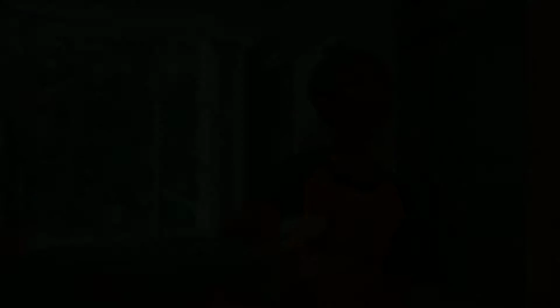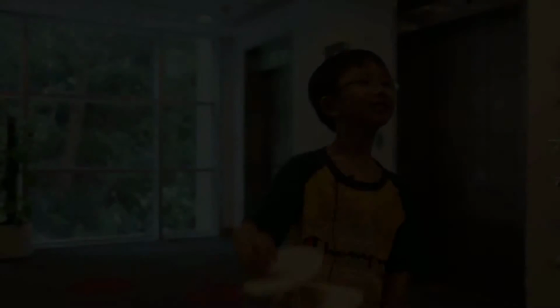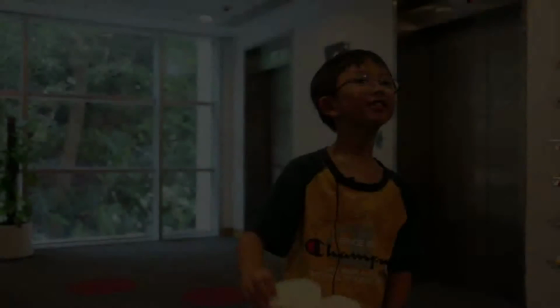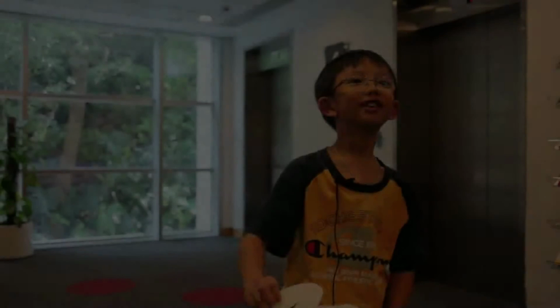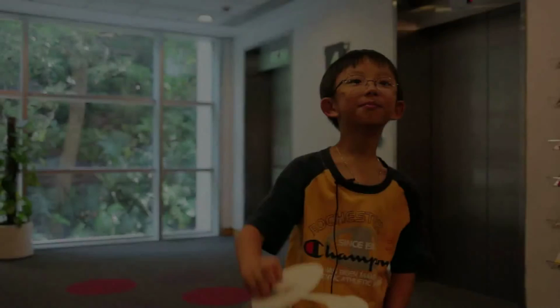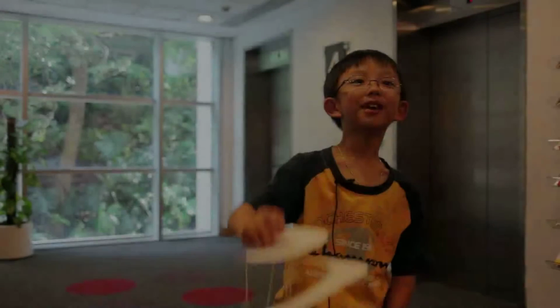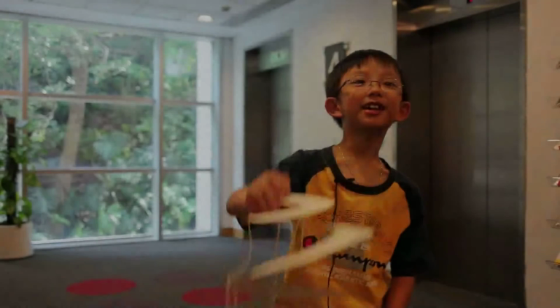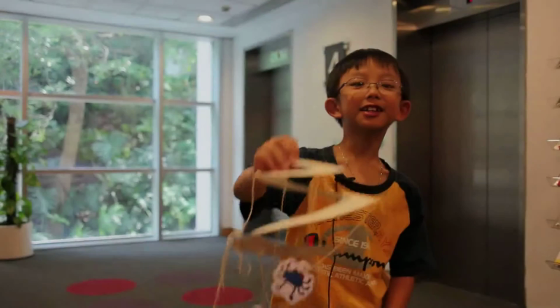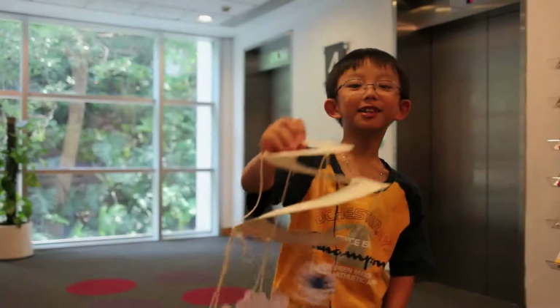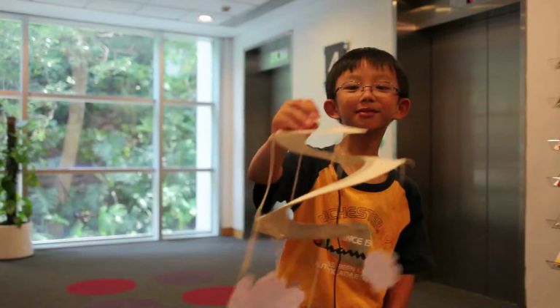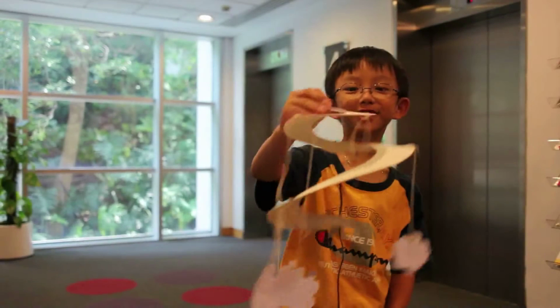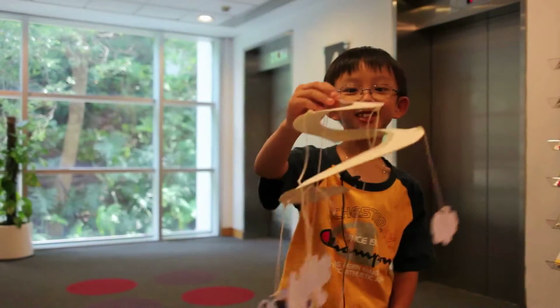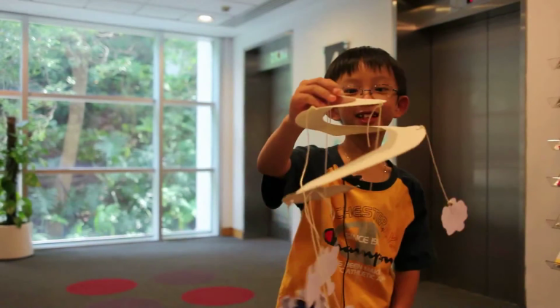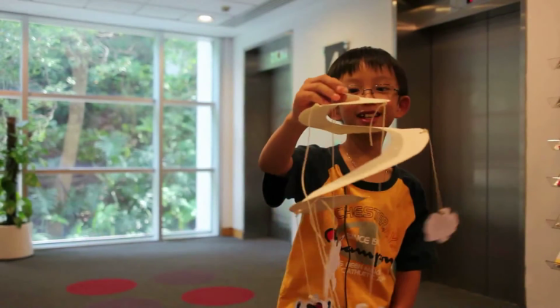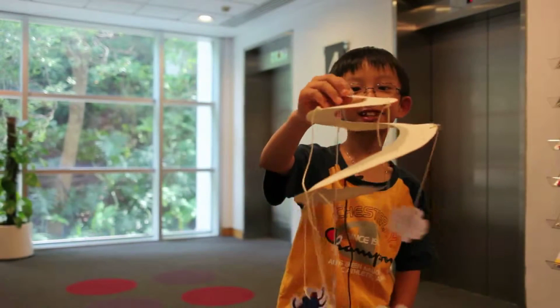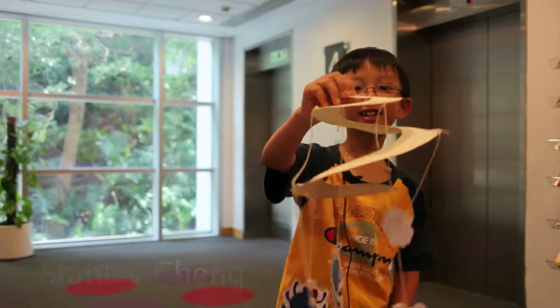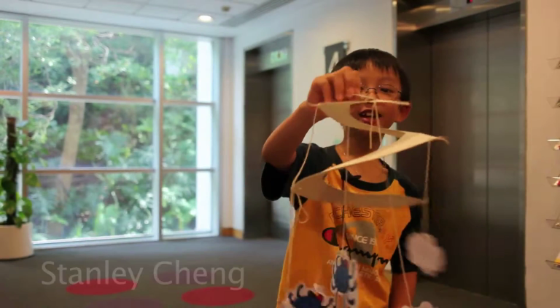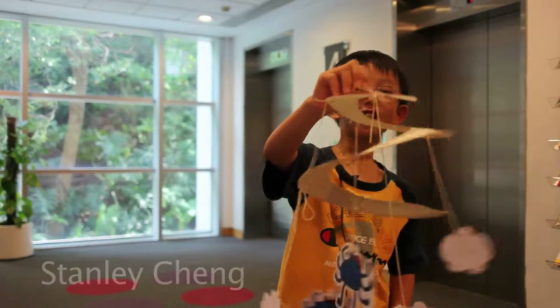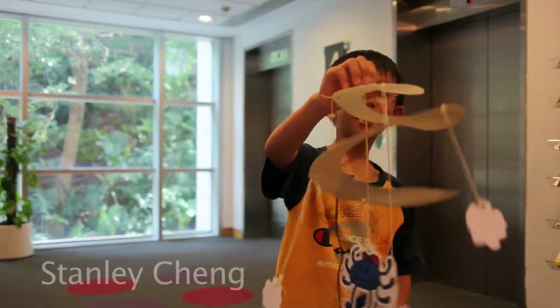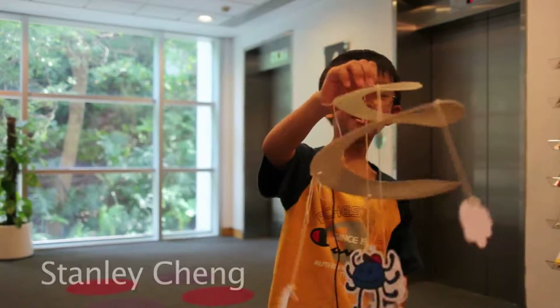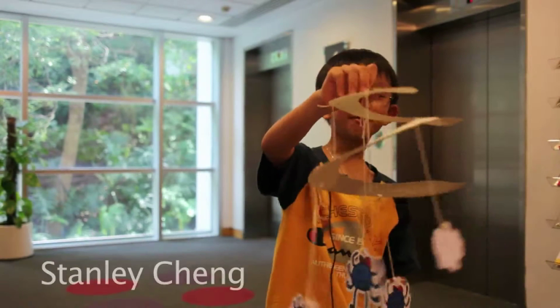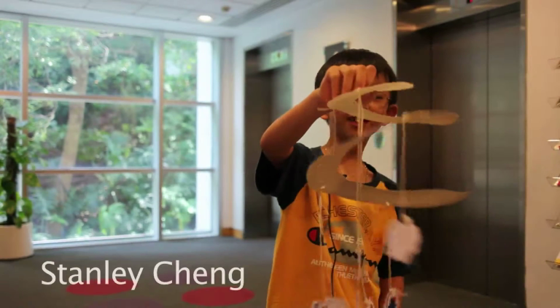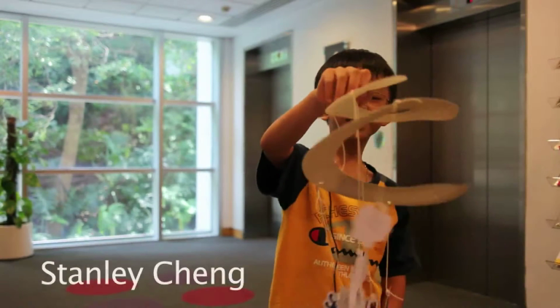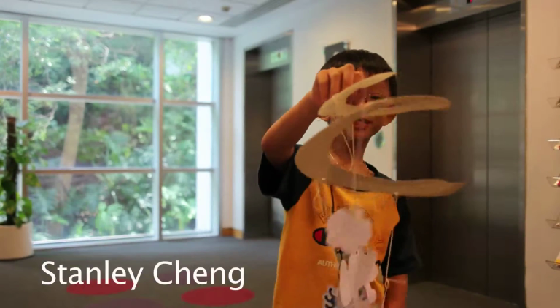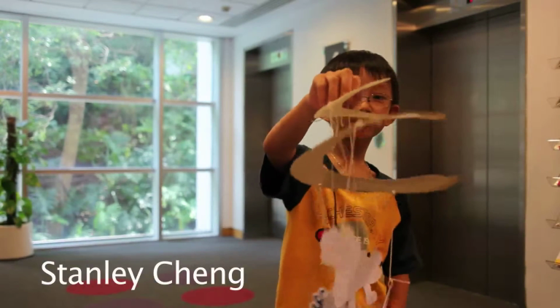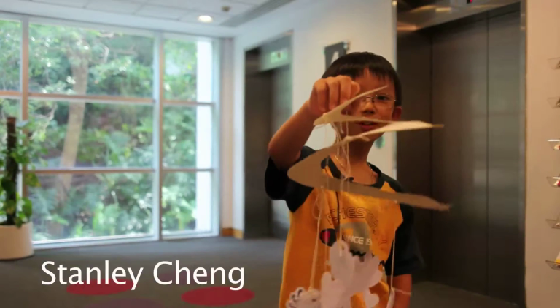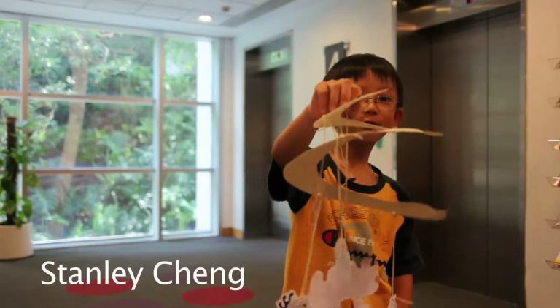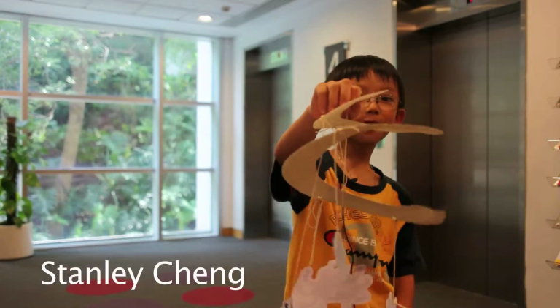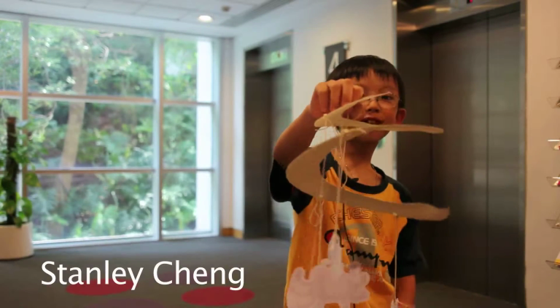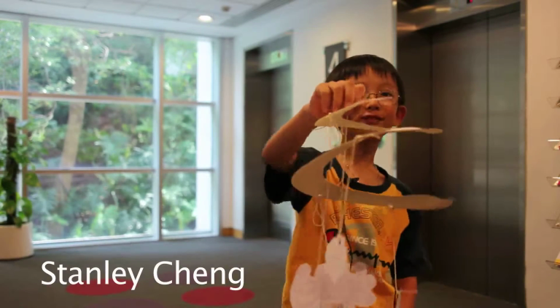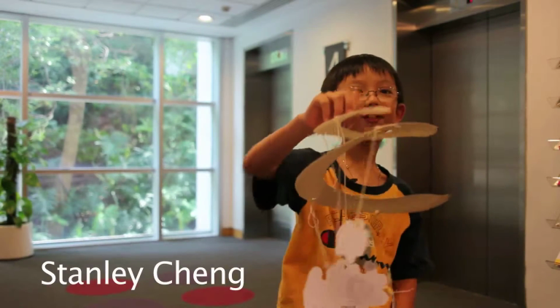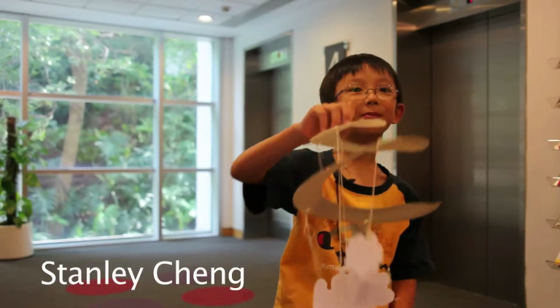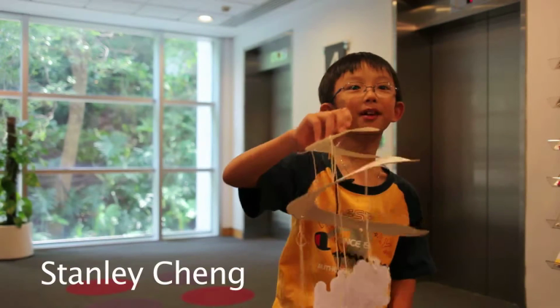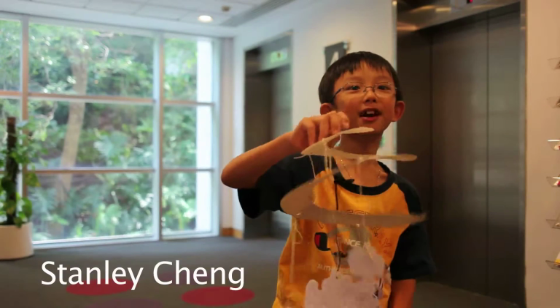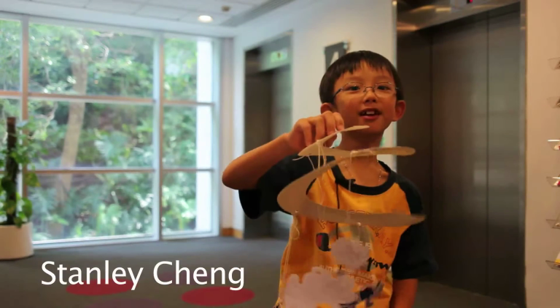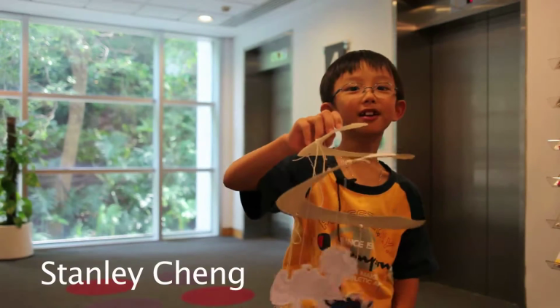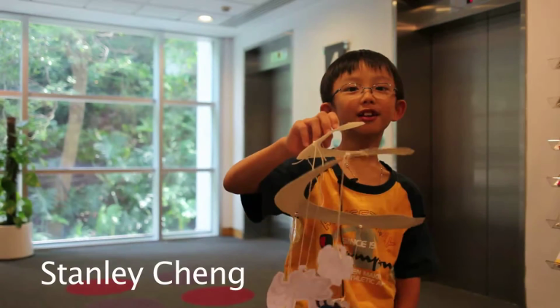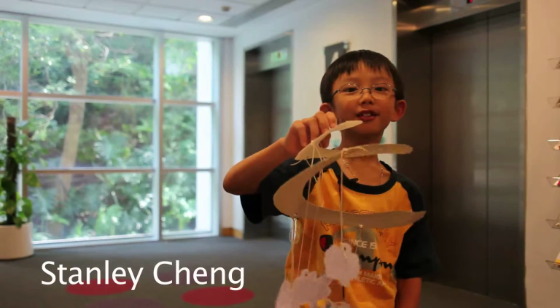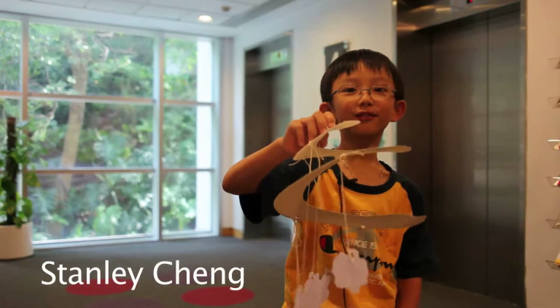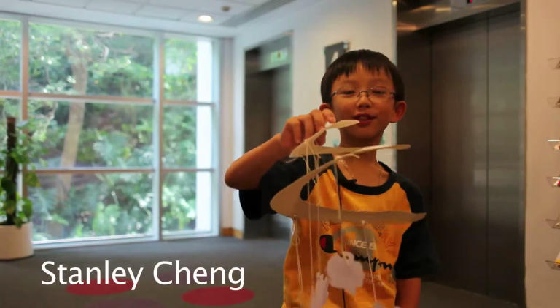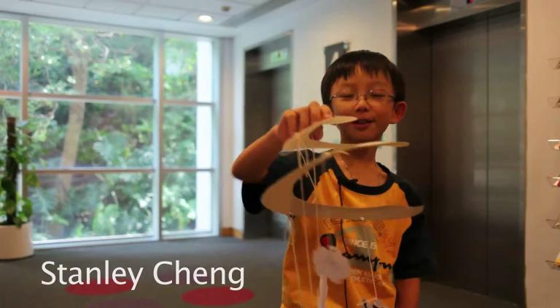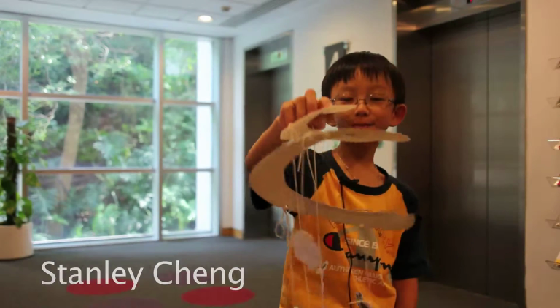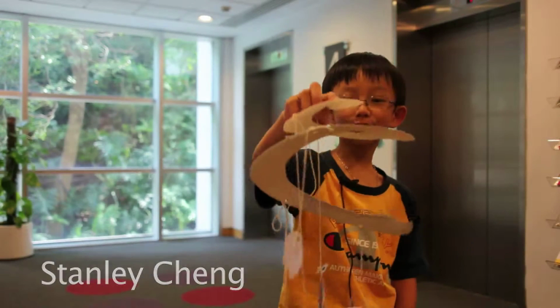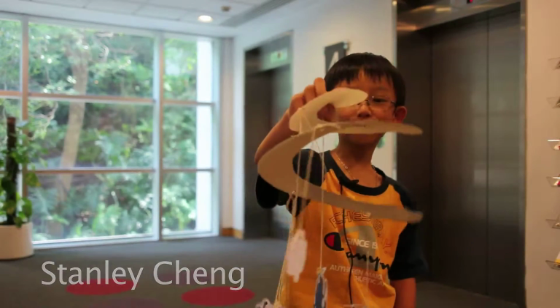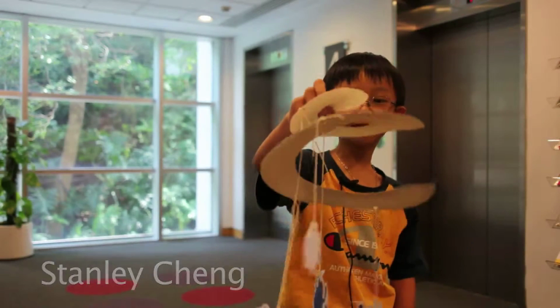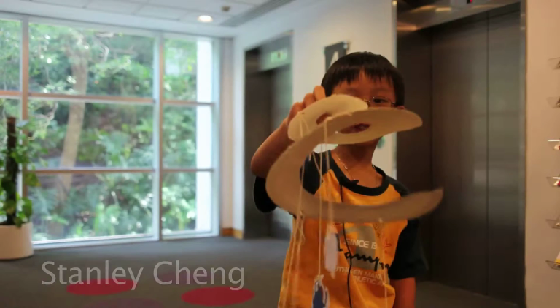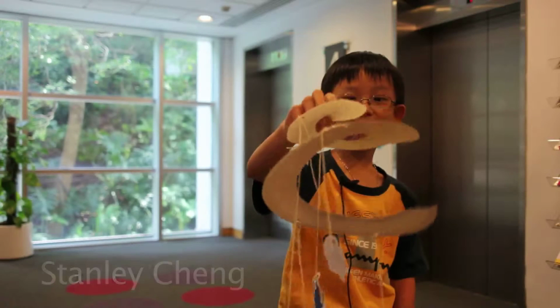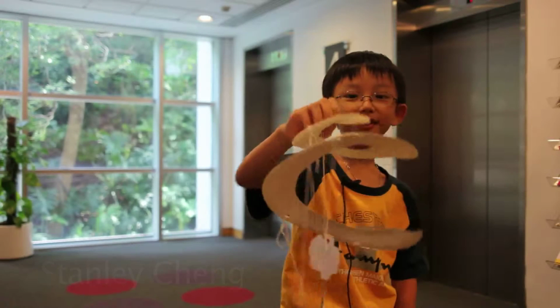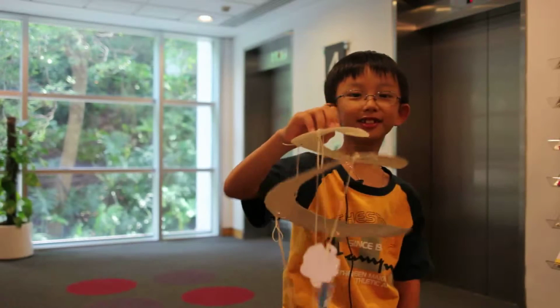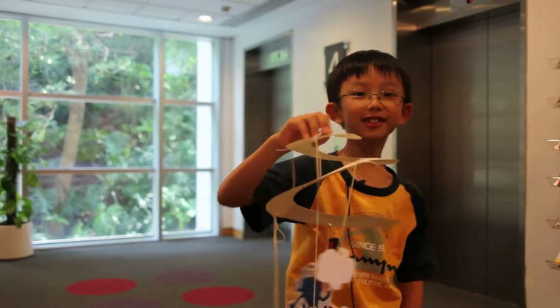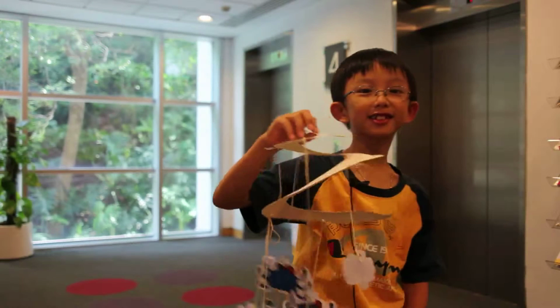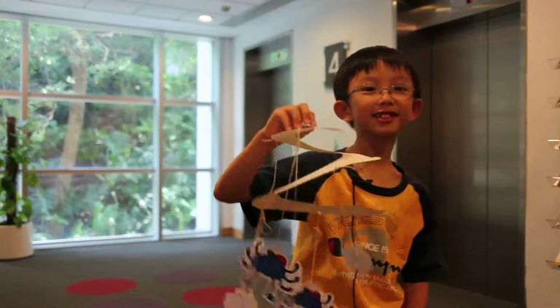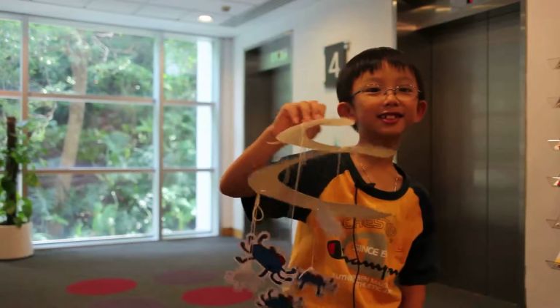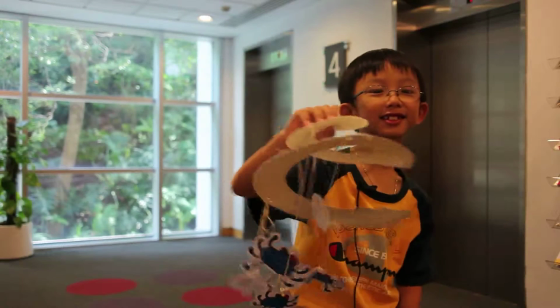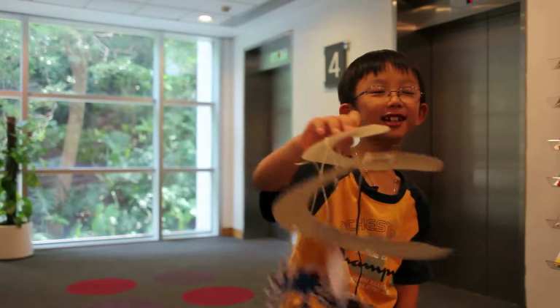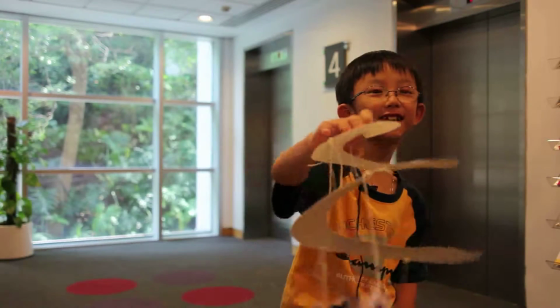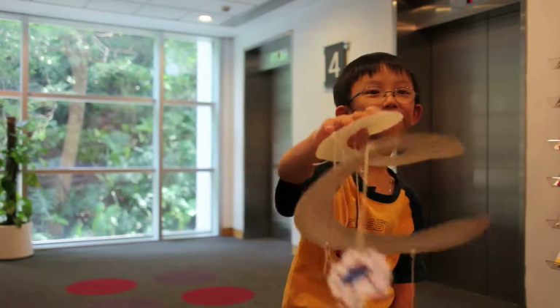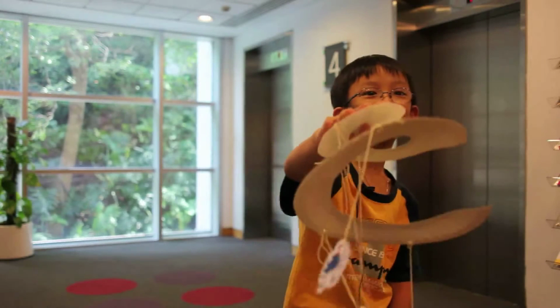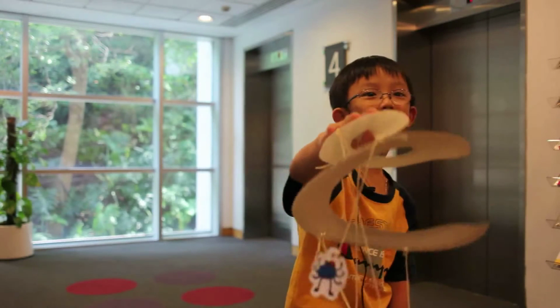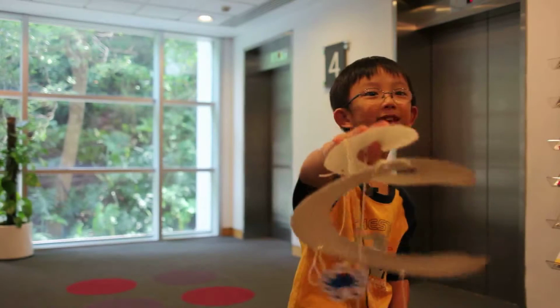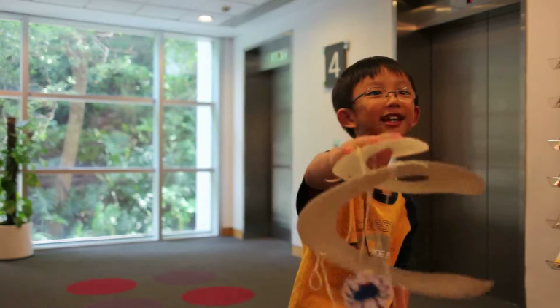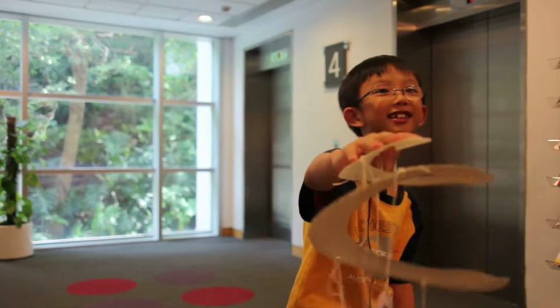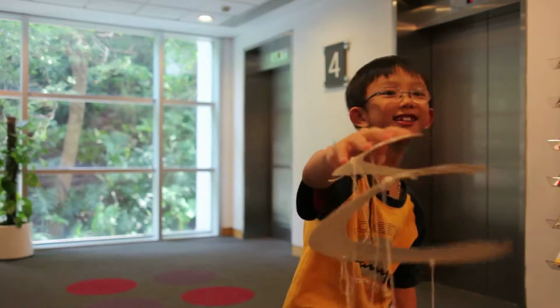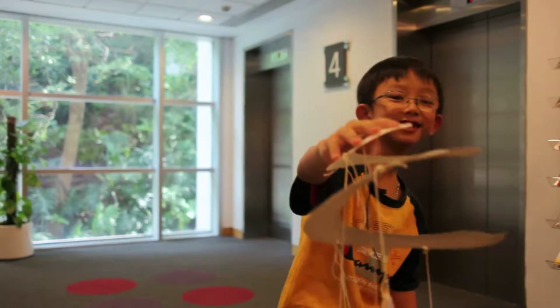My name is Danny. I made this mobile for my friend's birthday. This is how I made it.